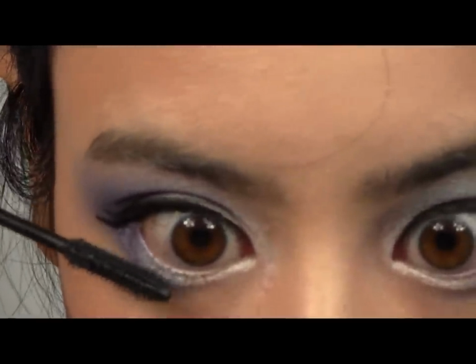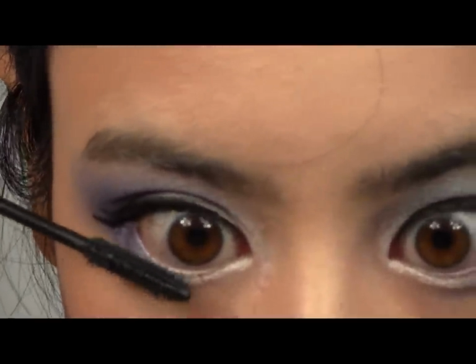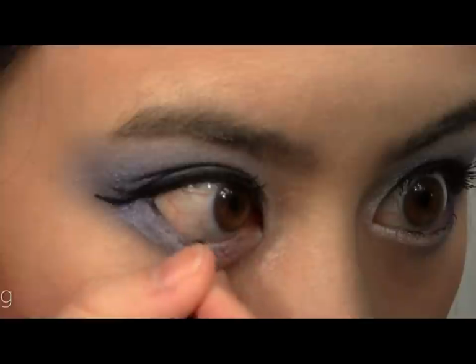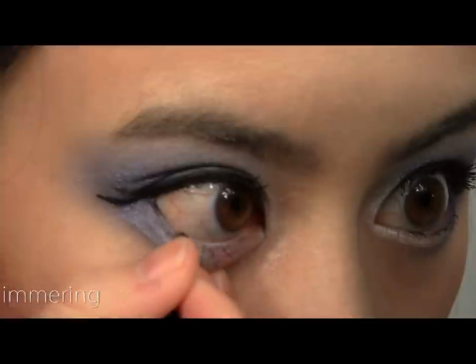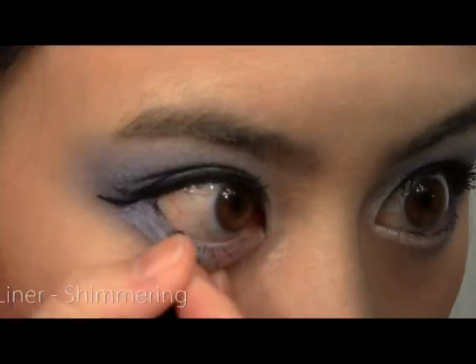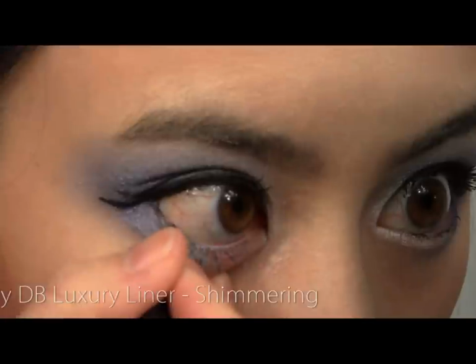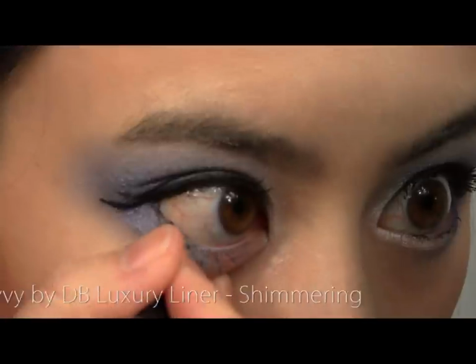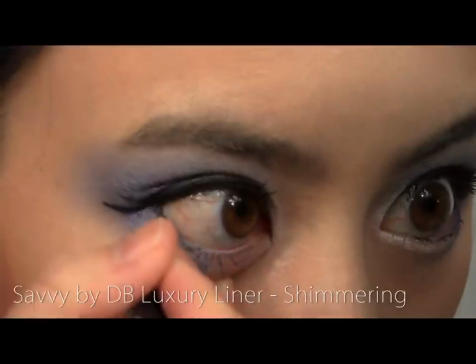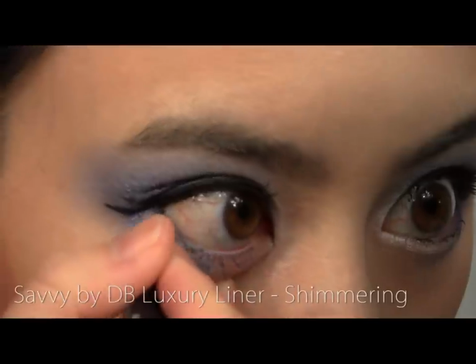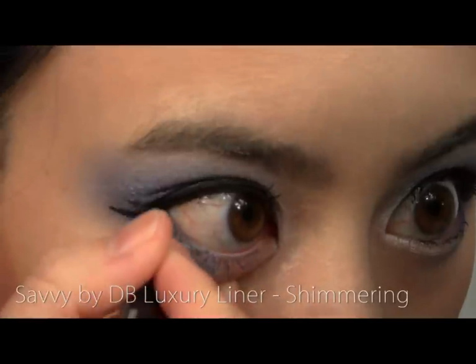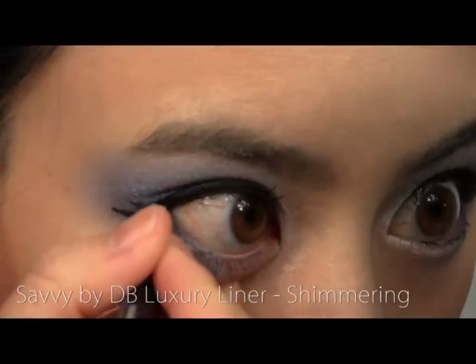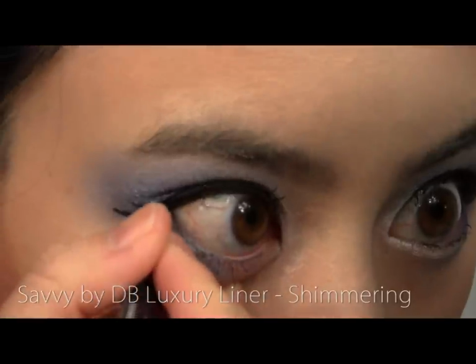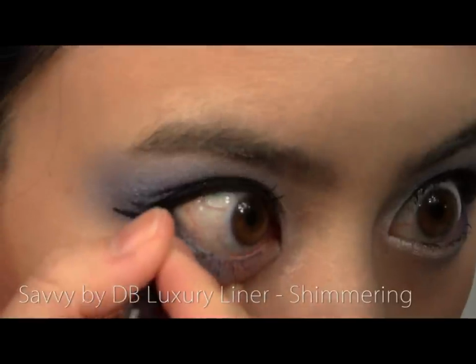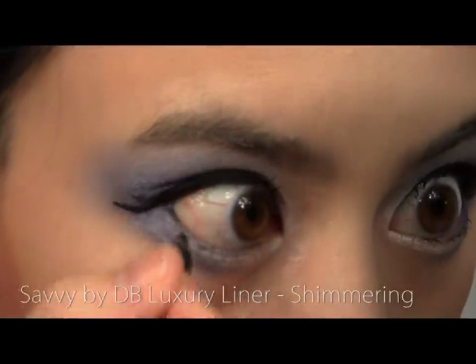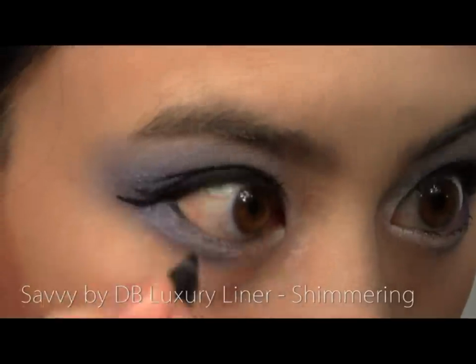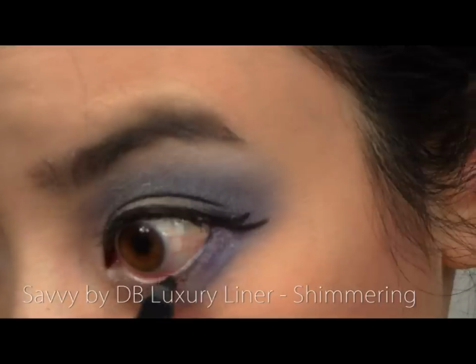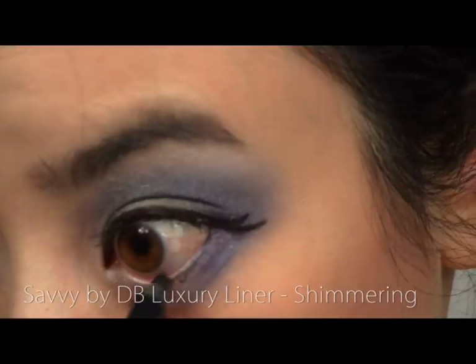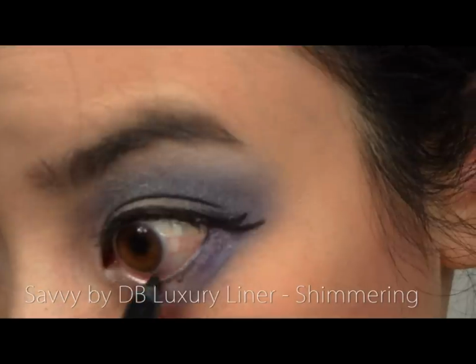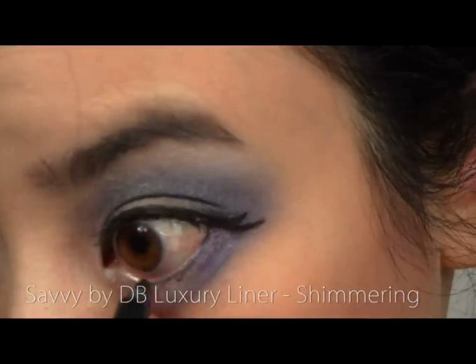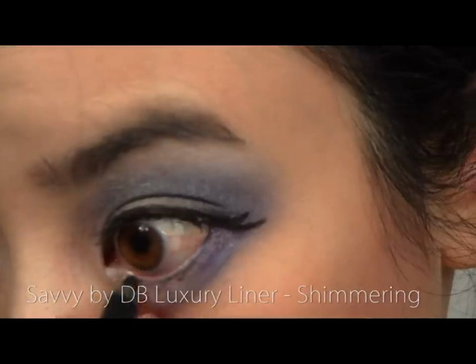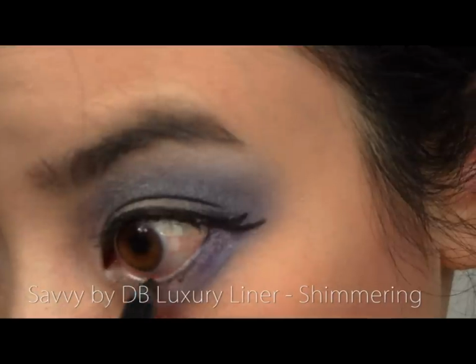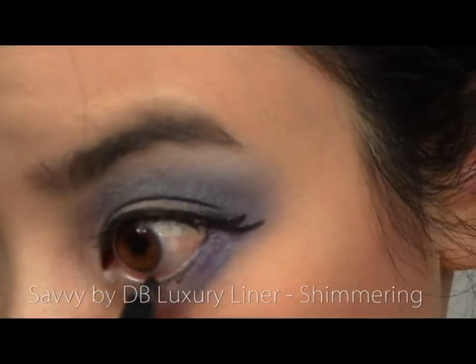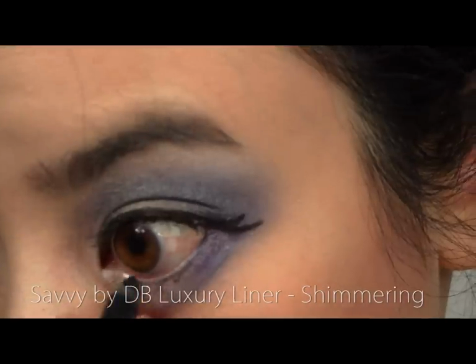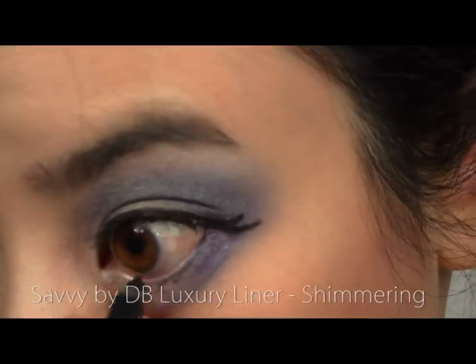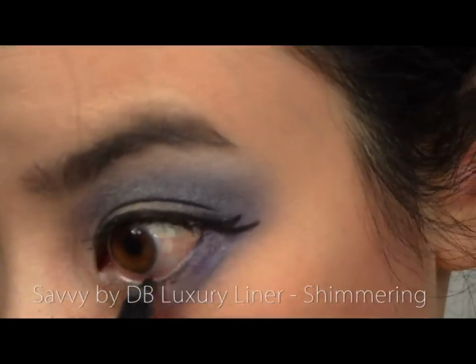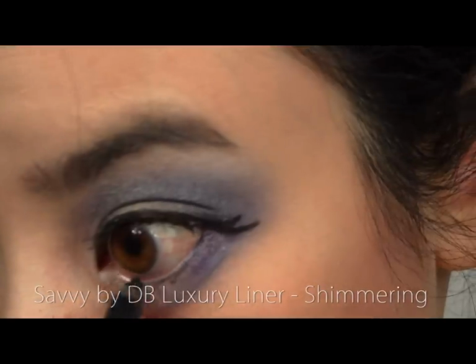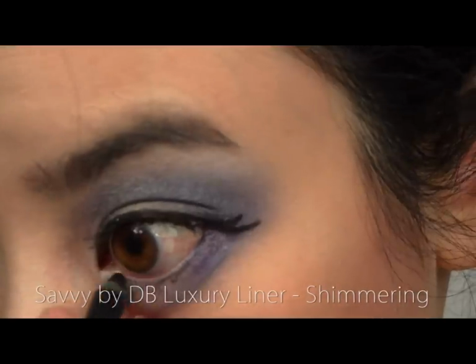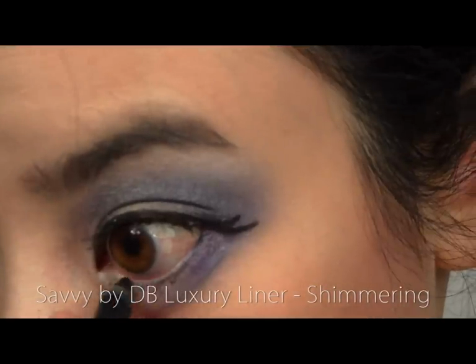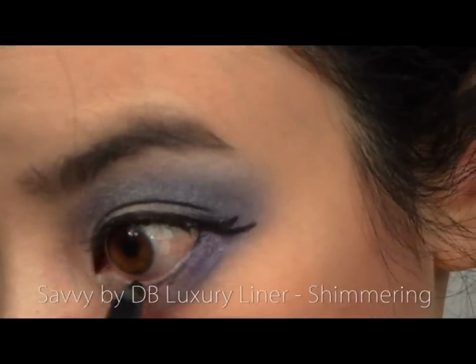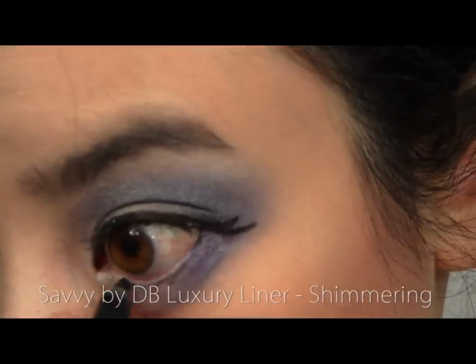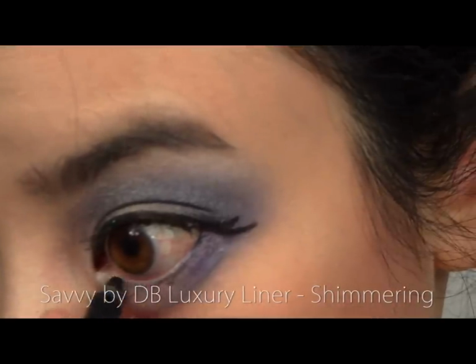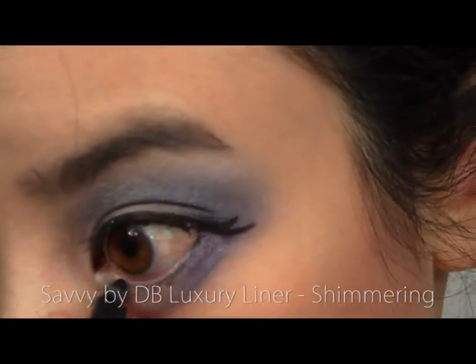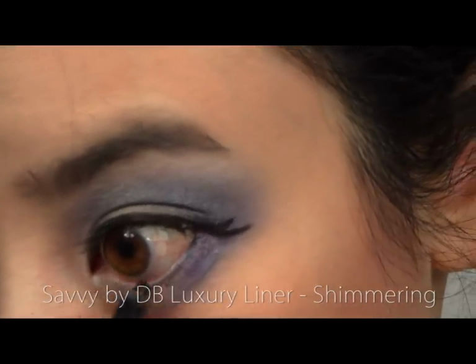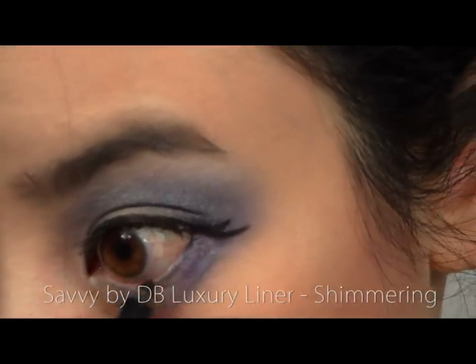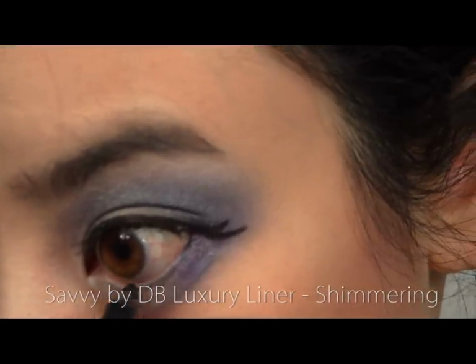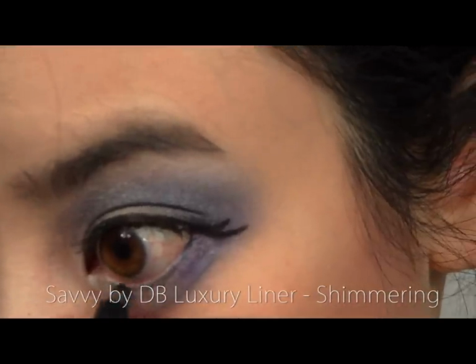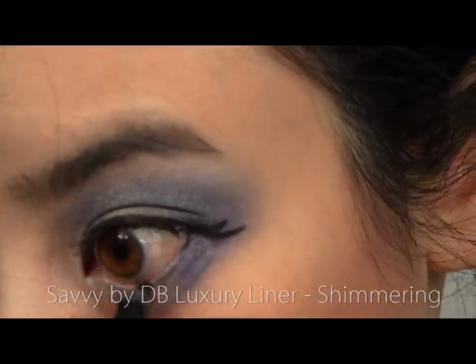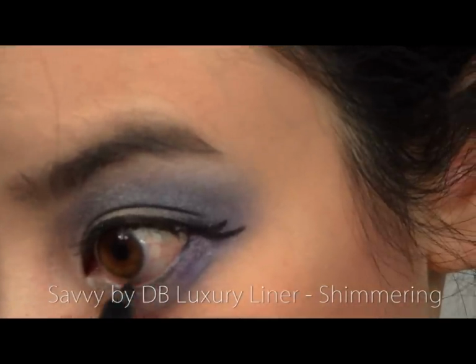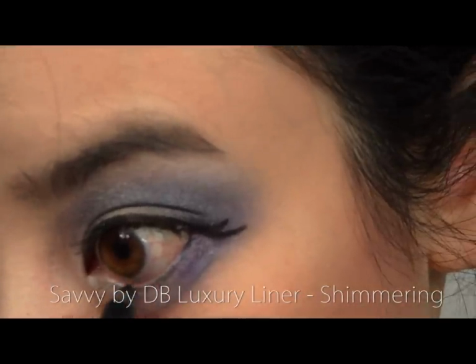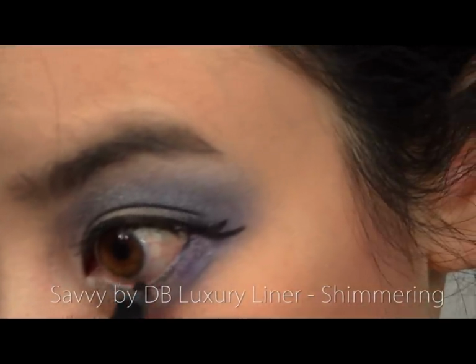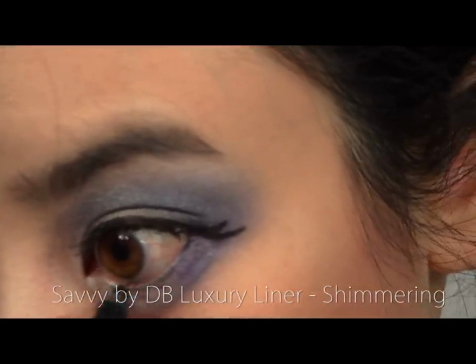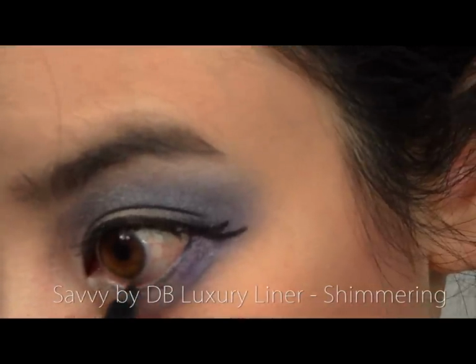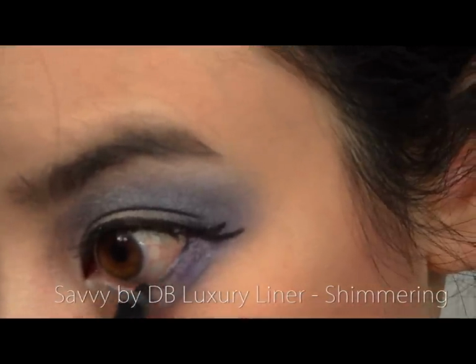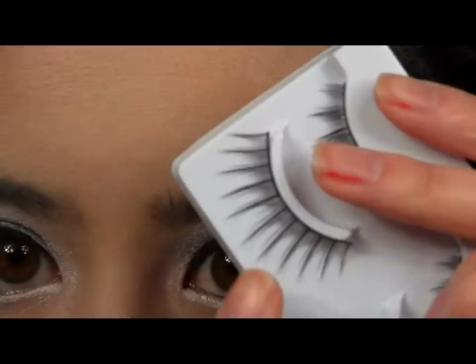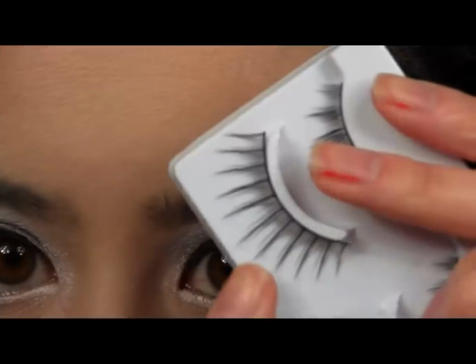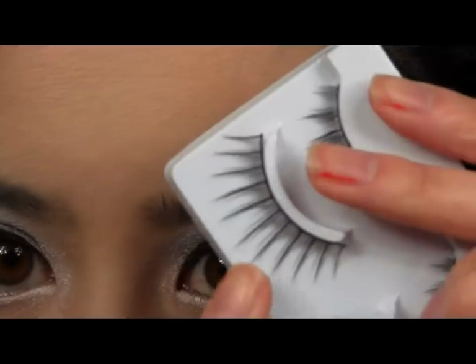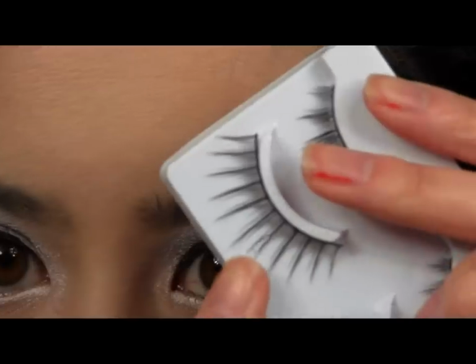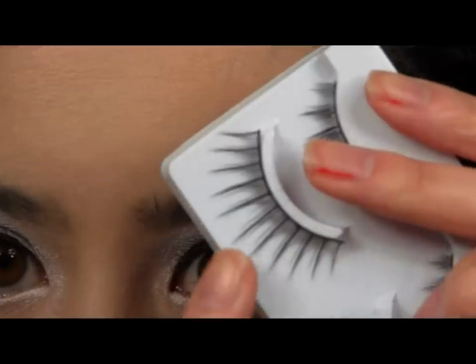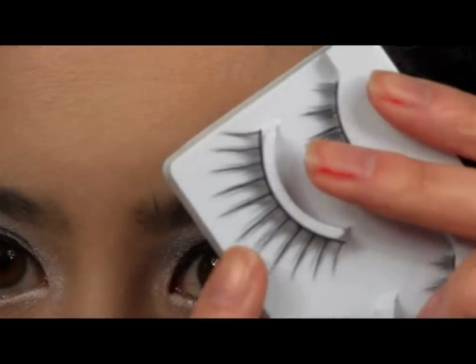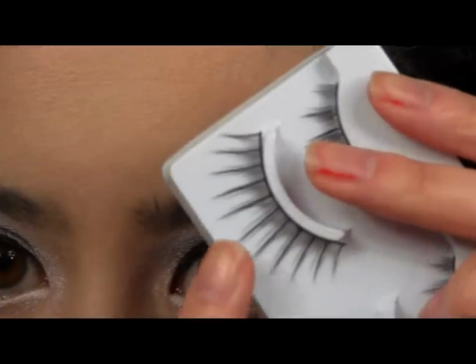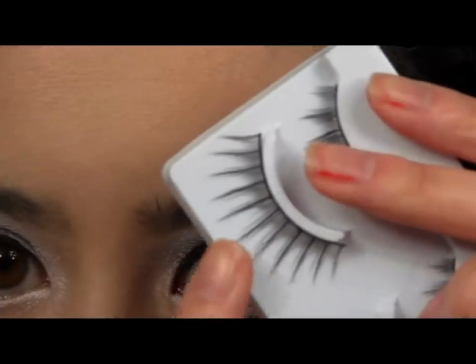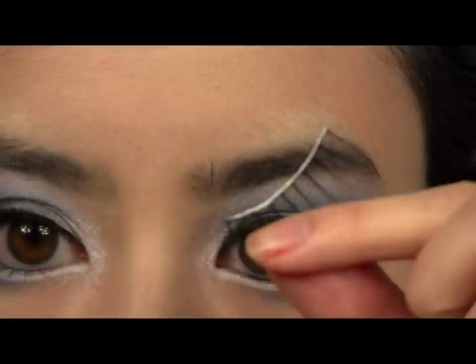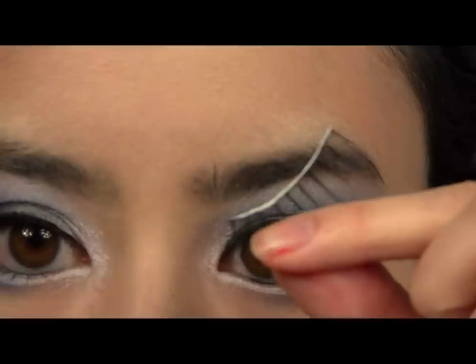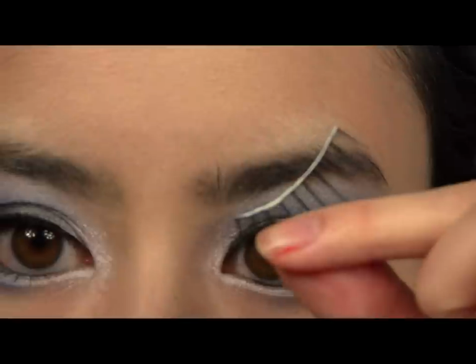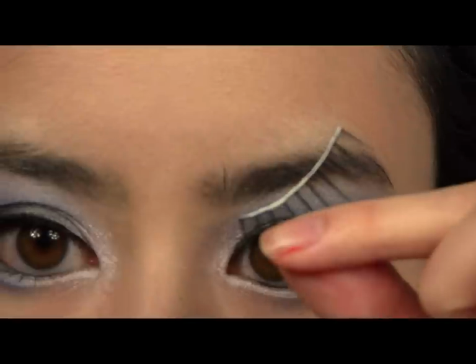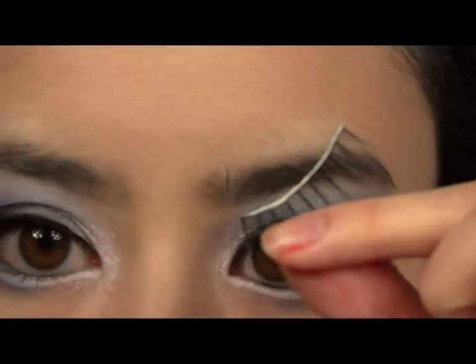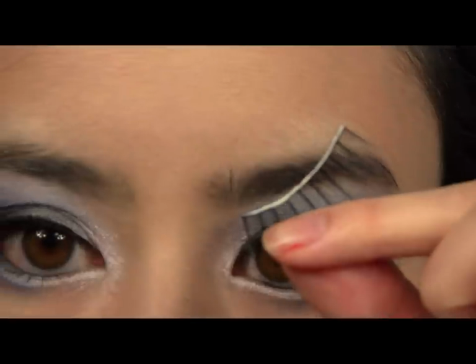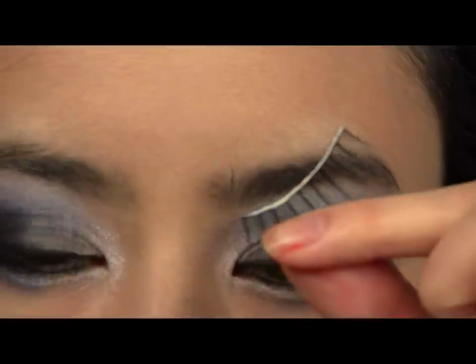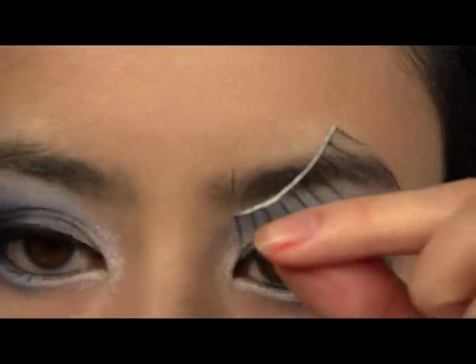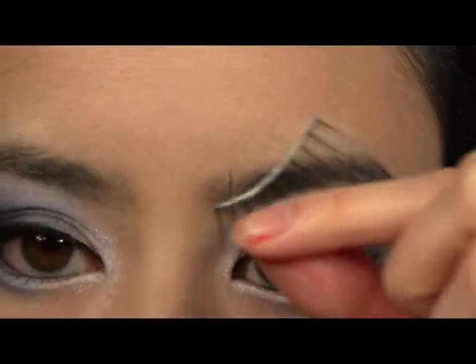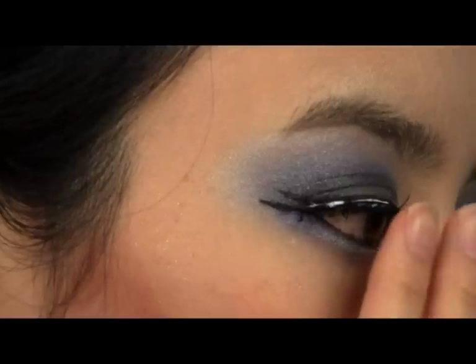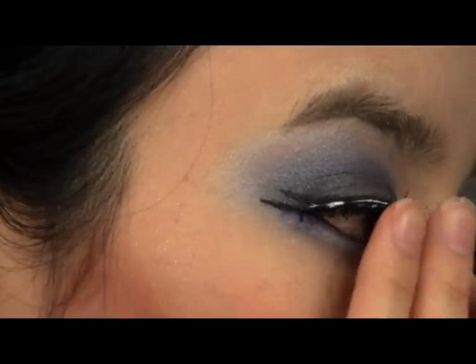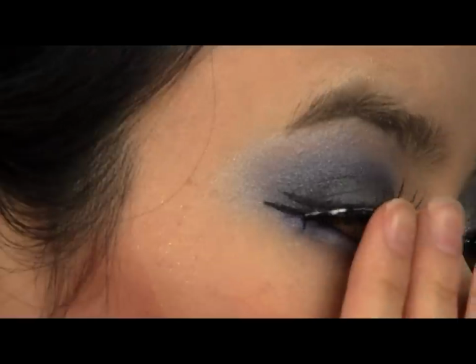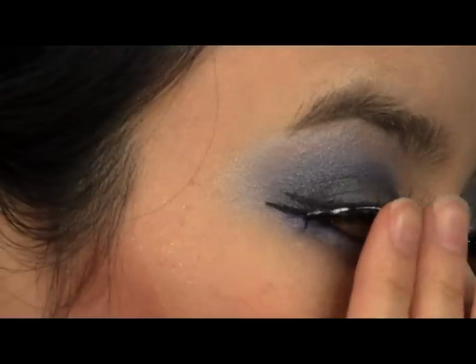Line your waterline with a black pencil liner, and apply a pair of your favourite false lashes.